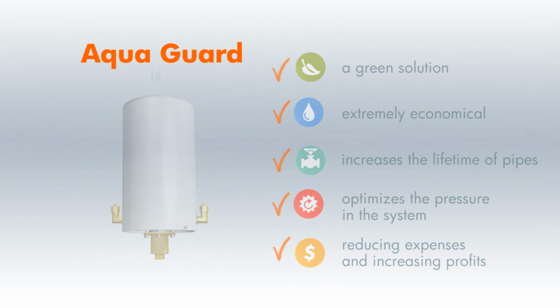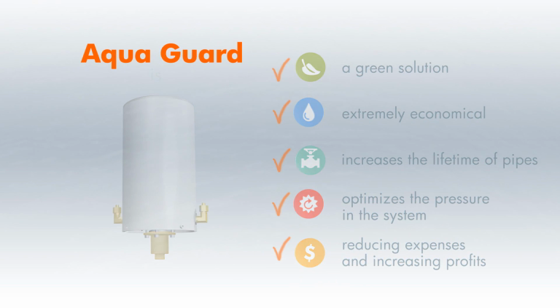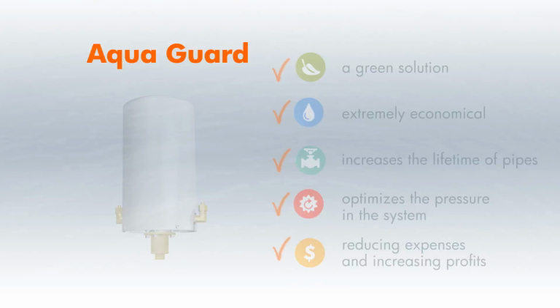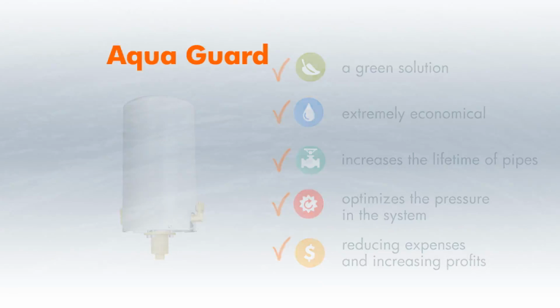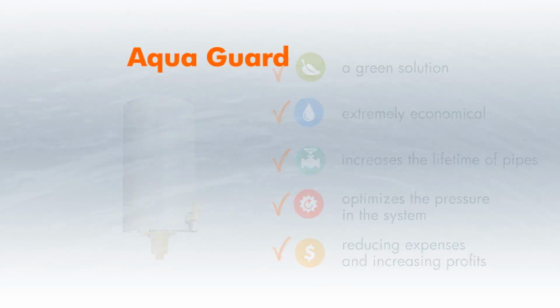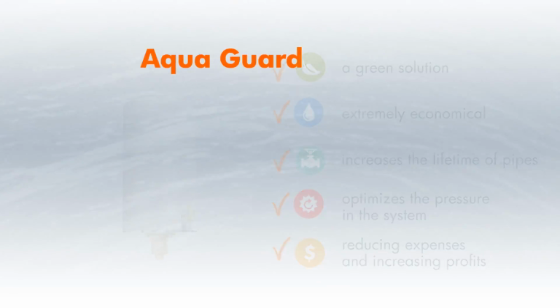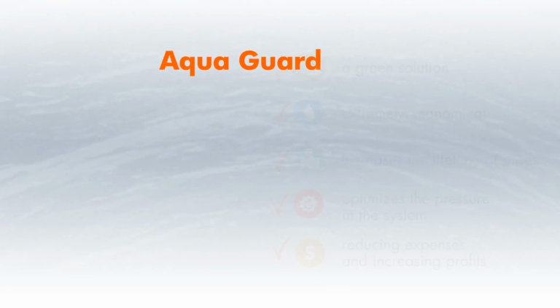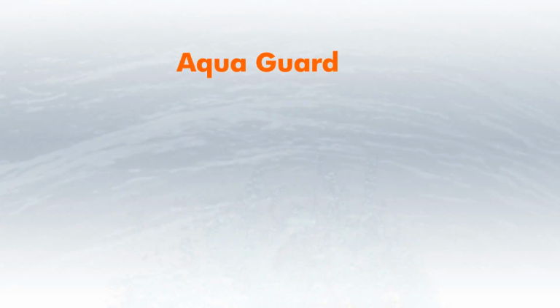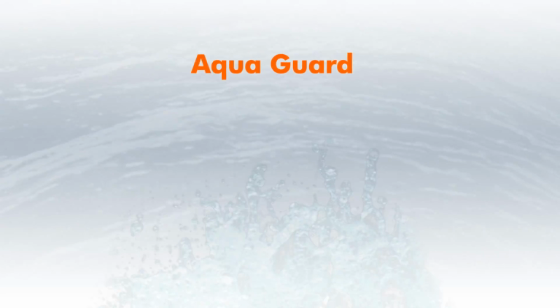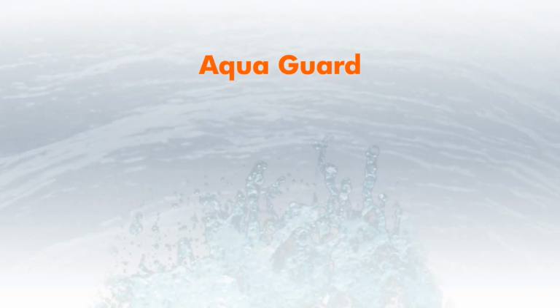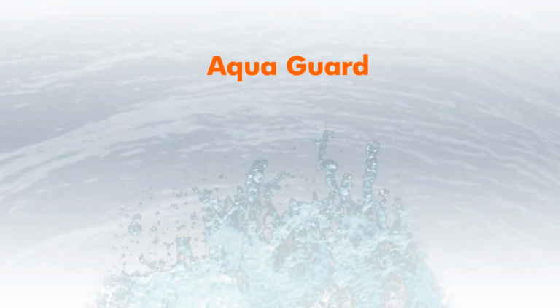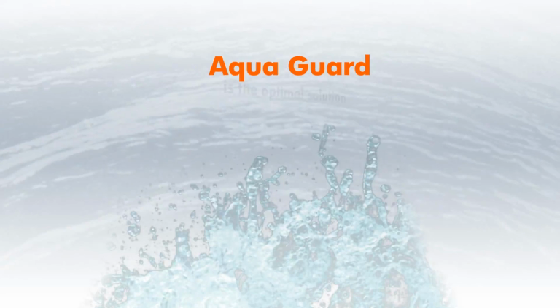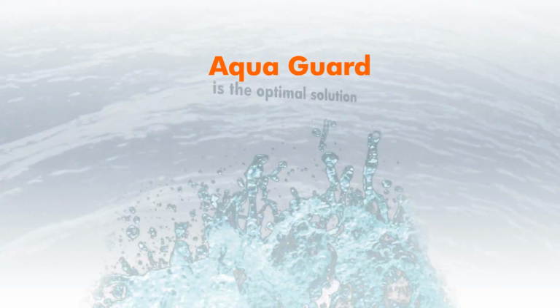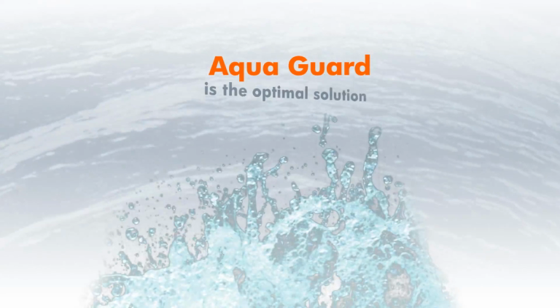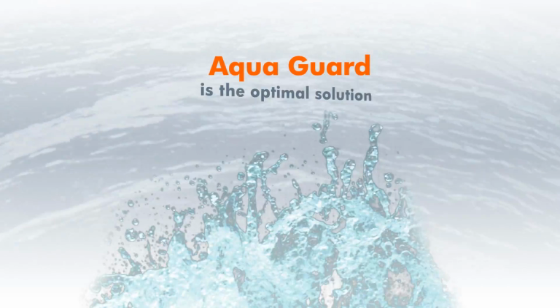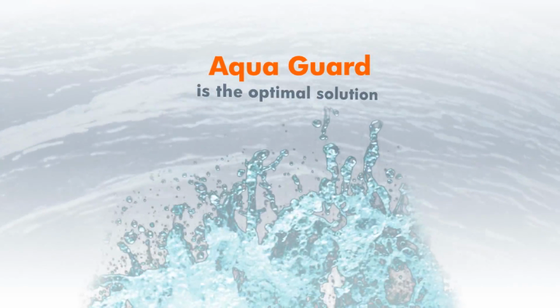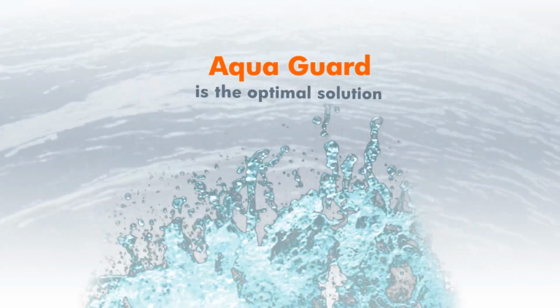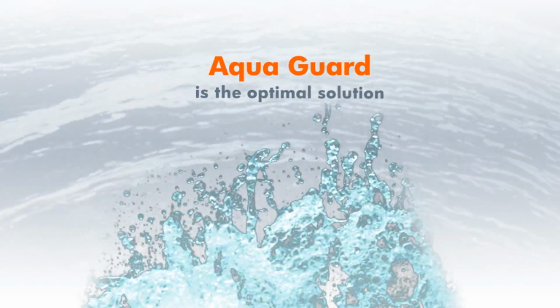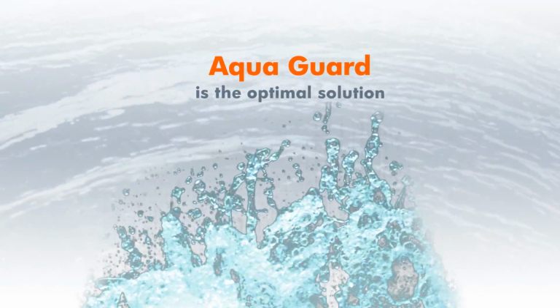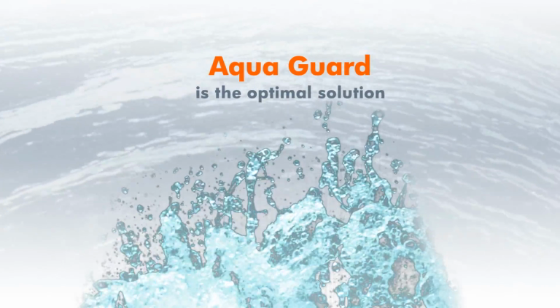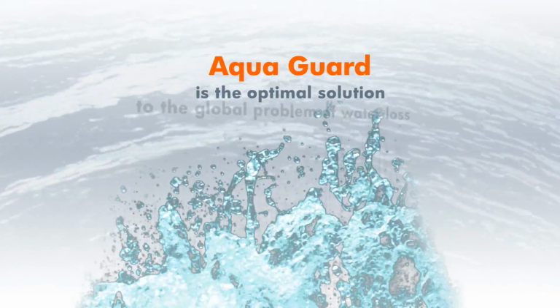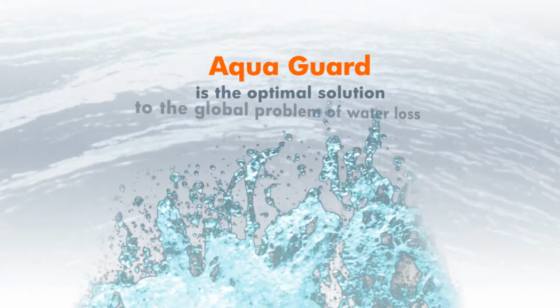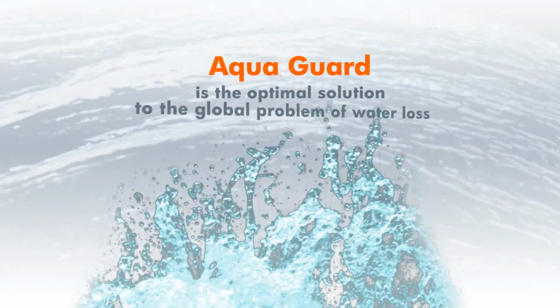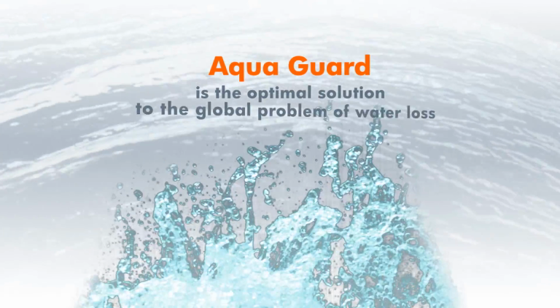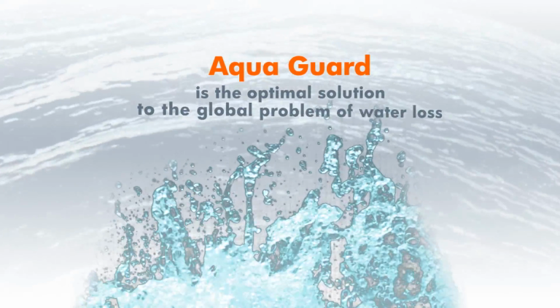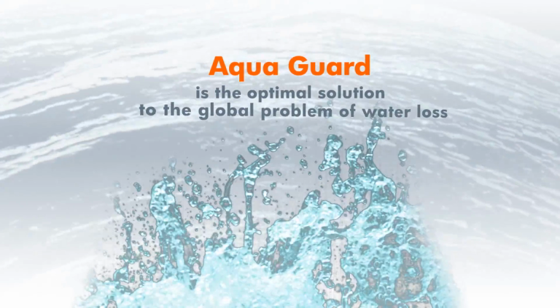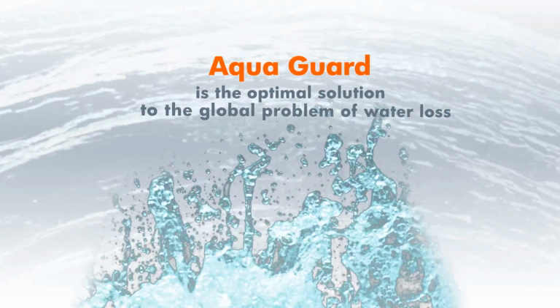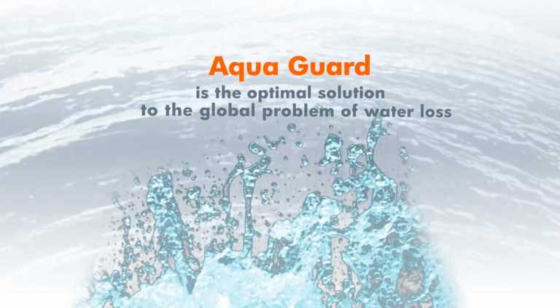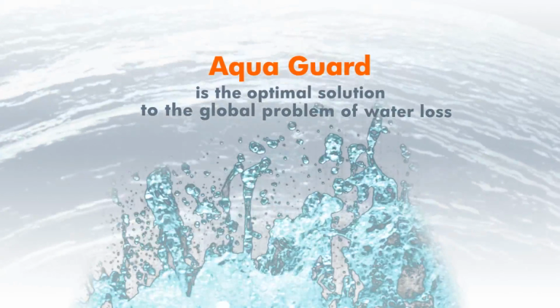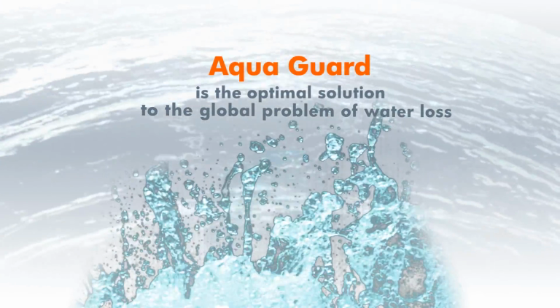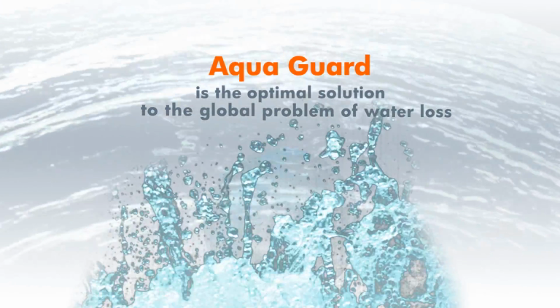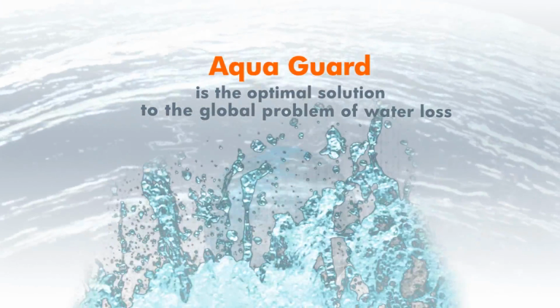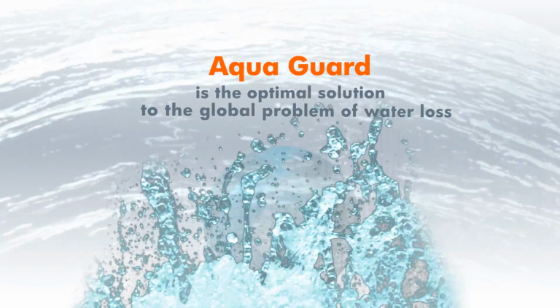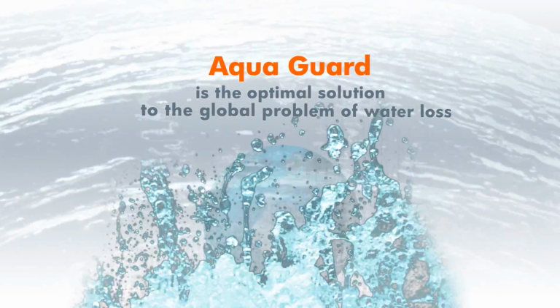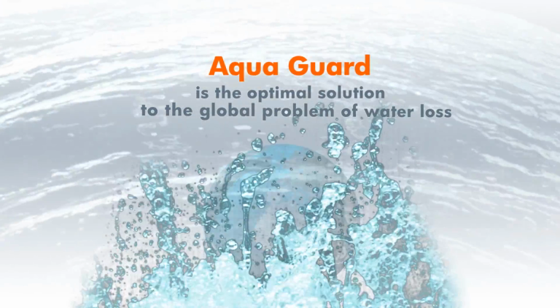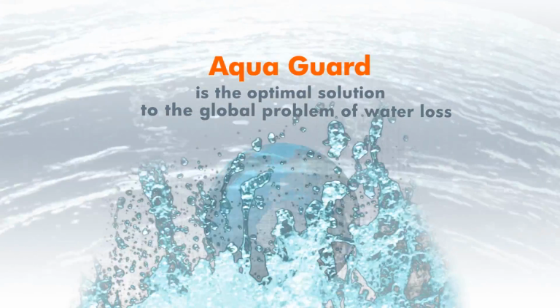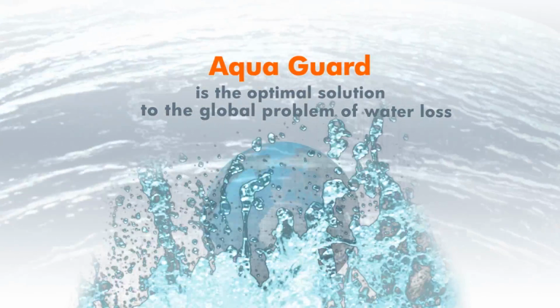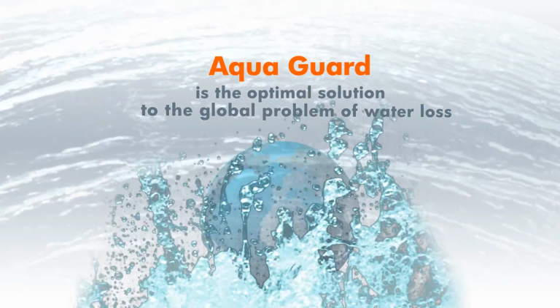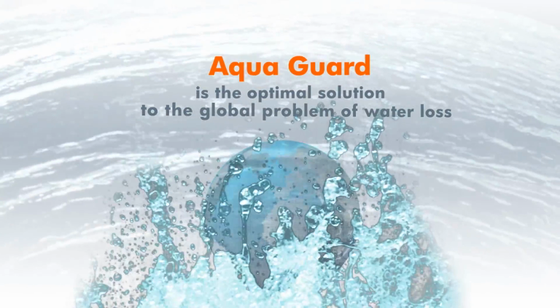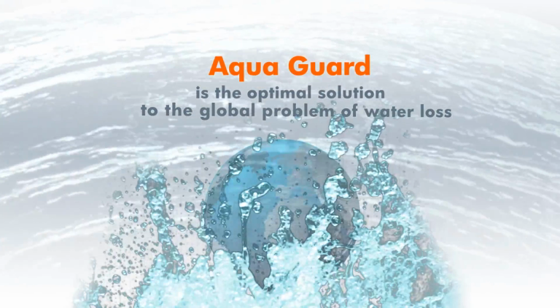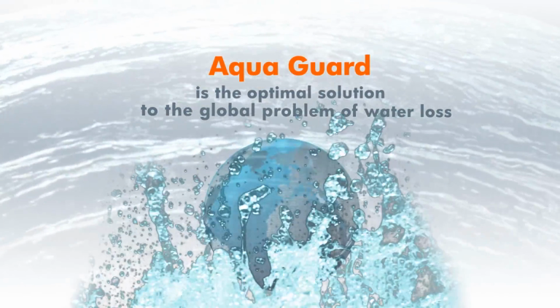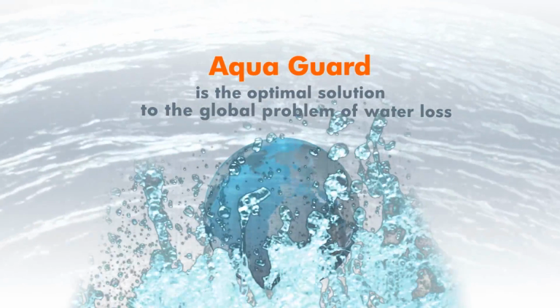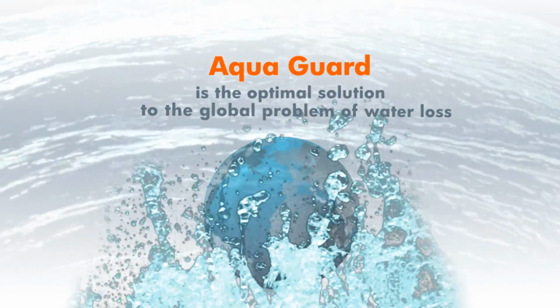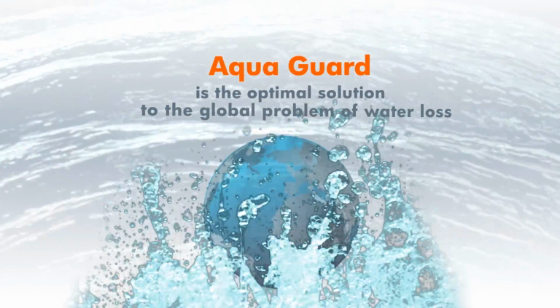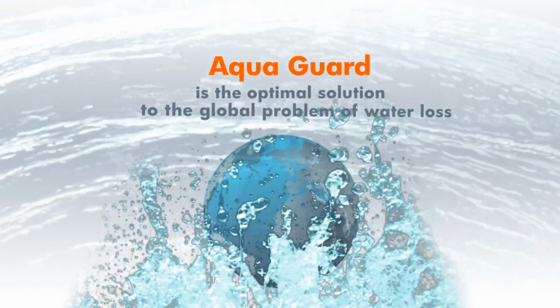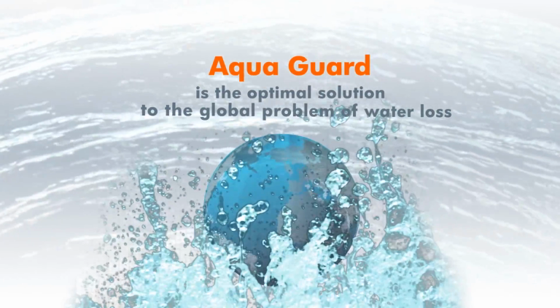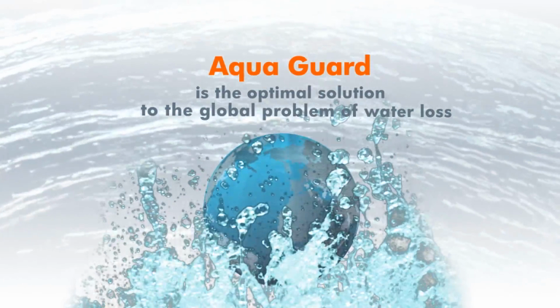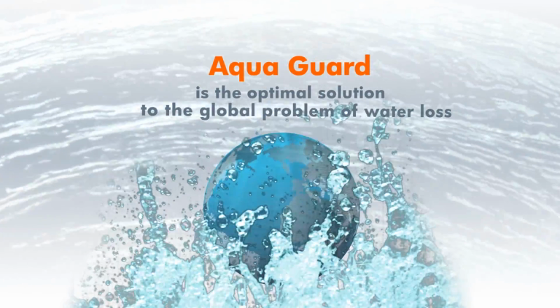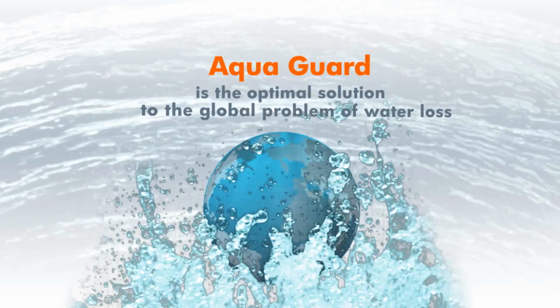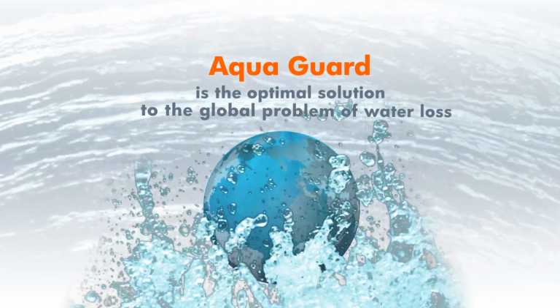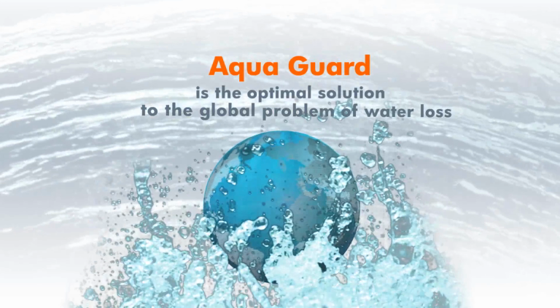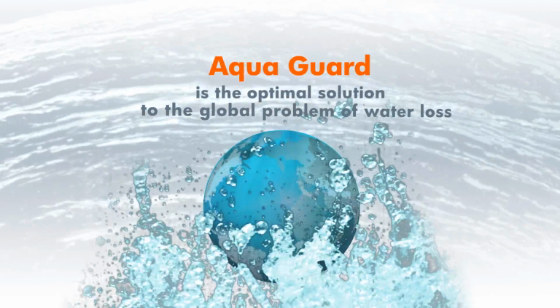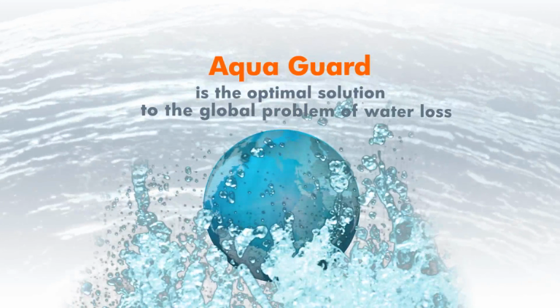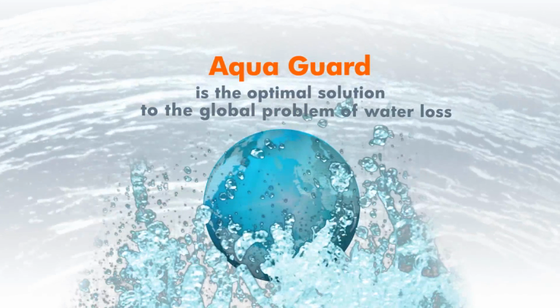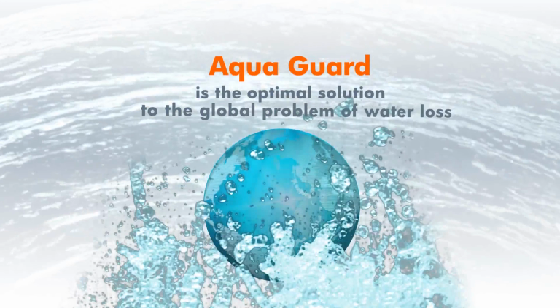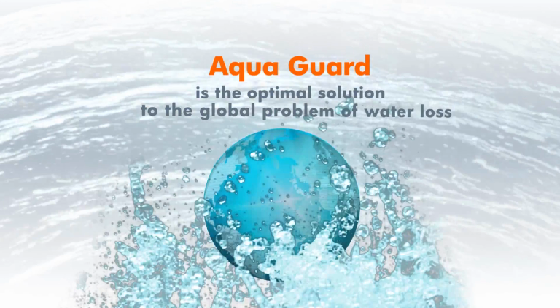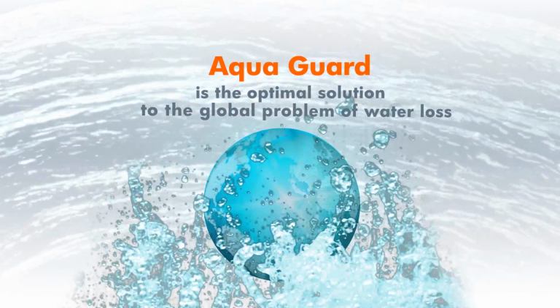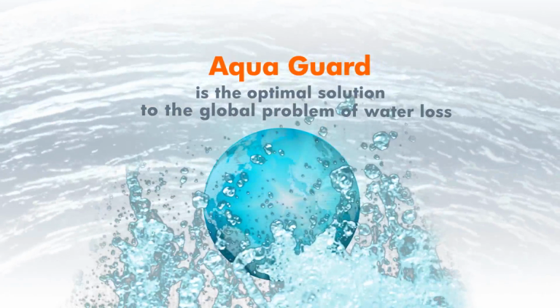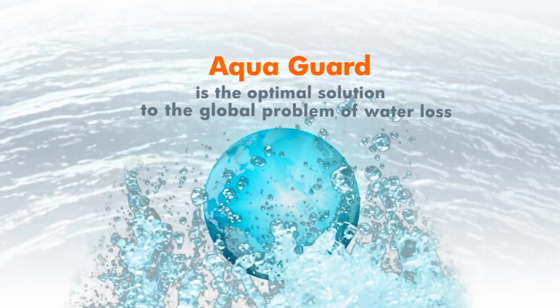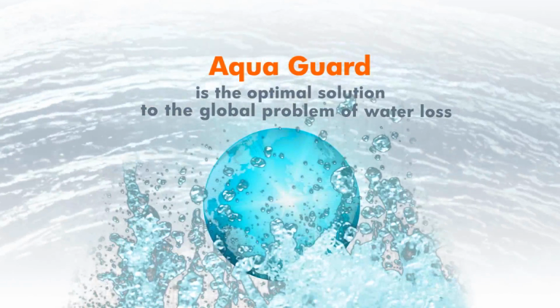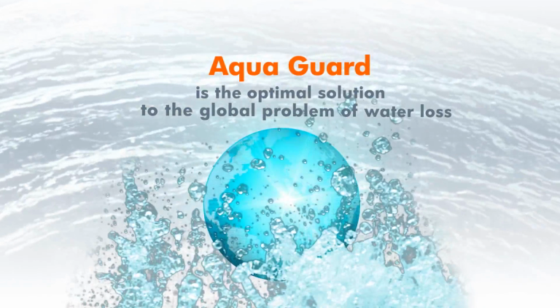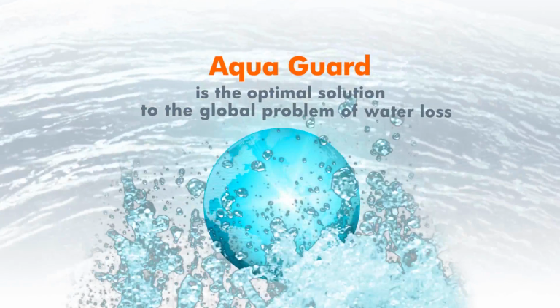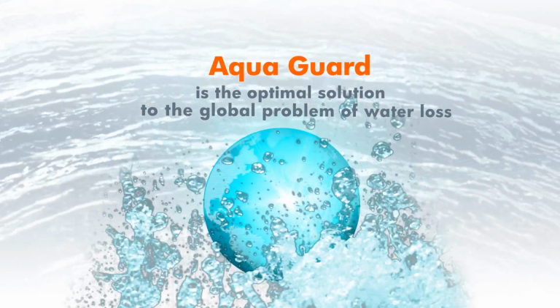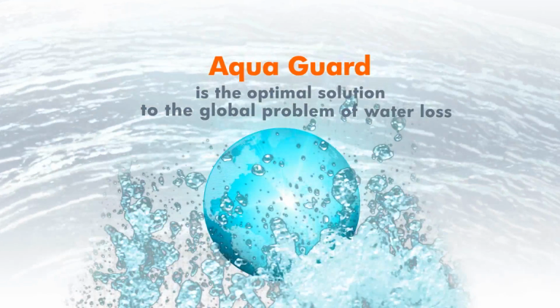AquaGuard is the optimal solution to the global problem of water loss, and helps in making our world a better place.